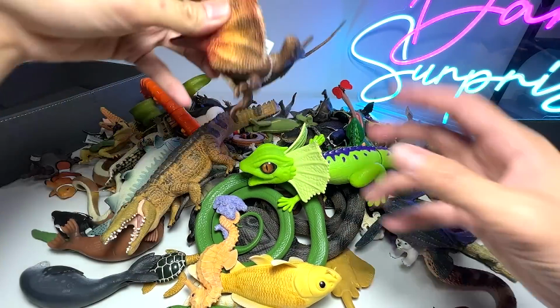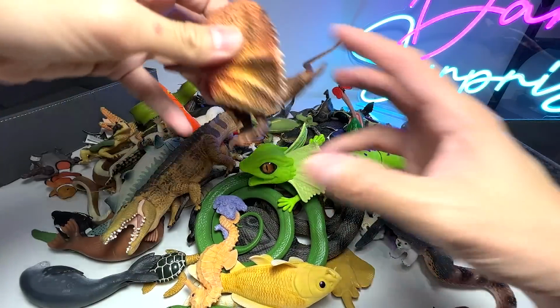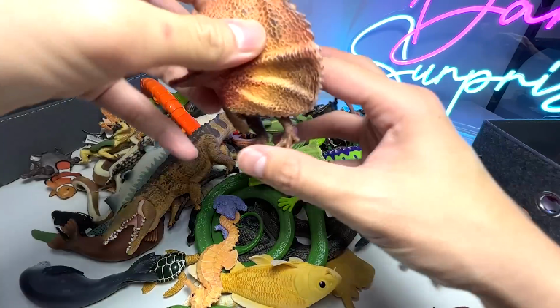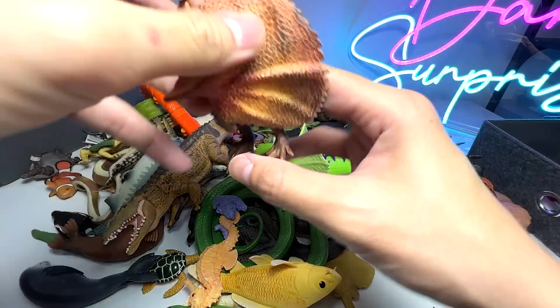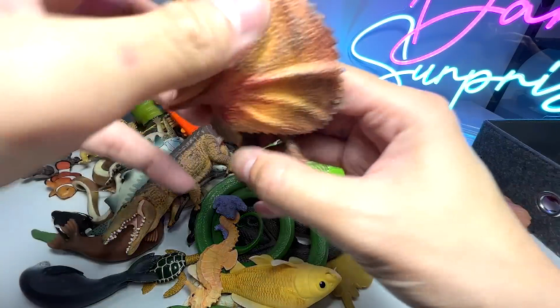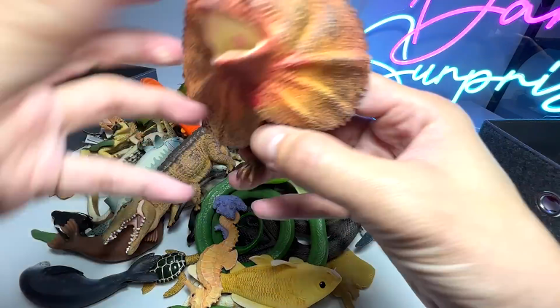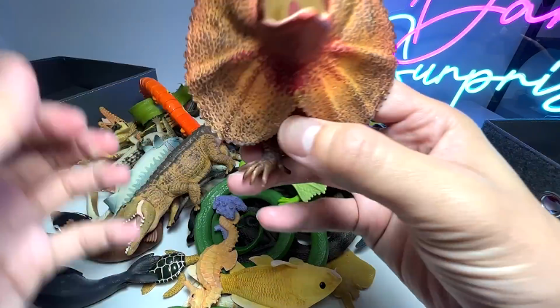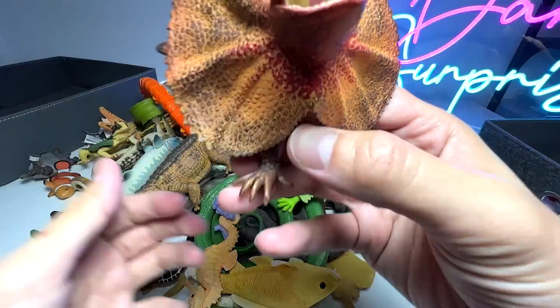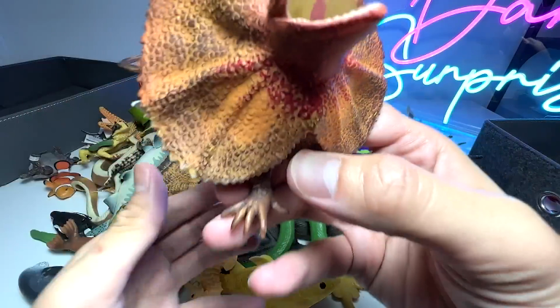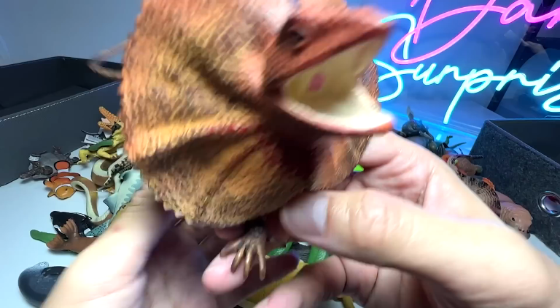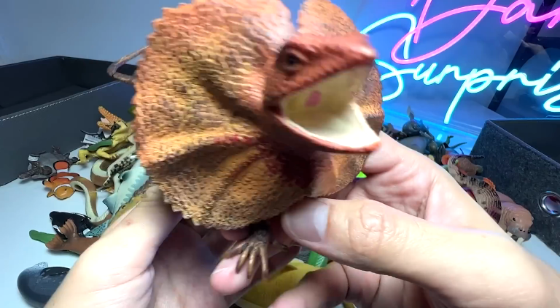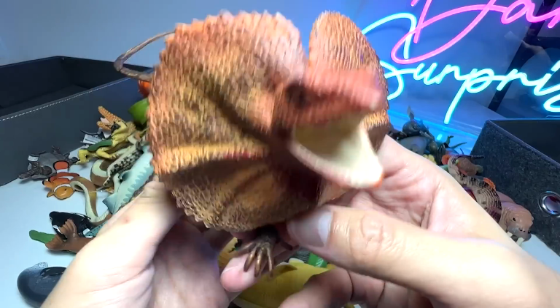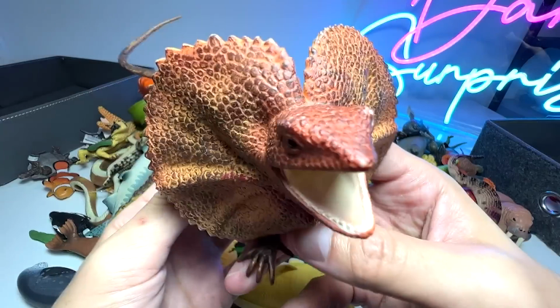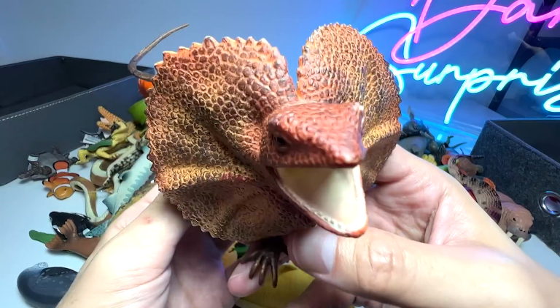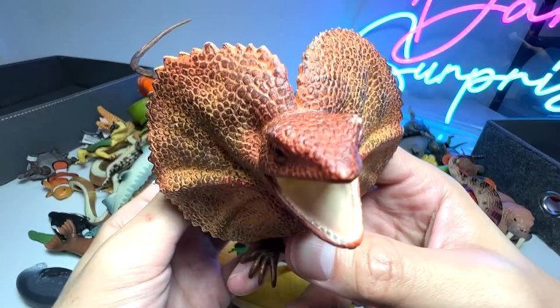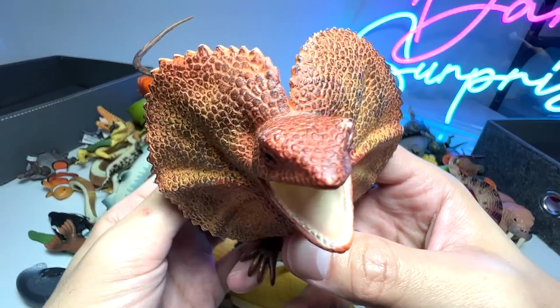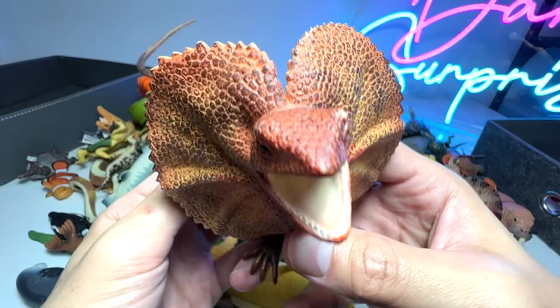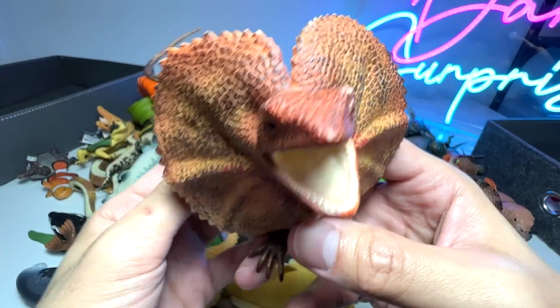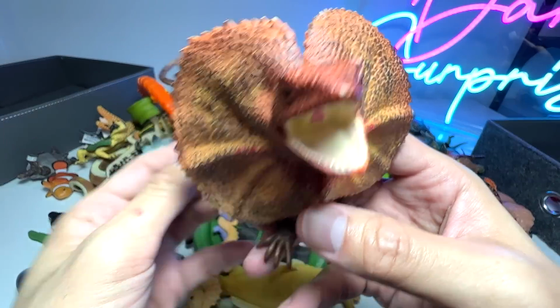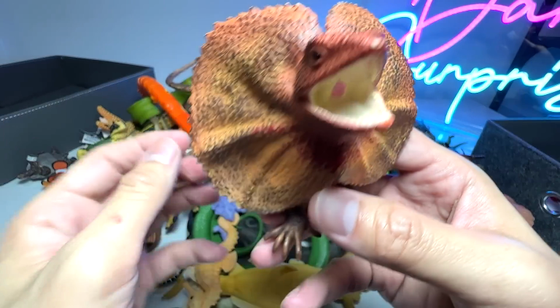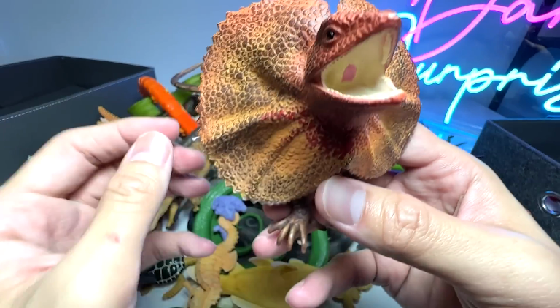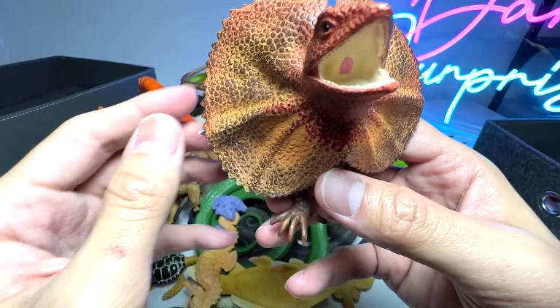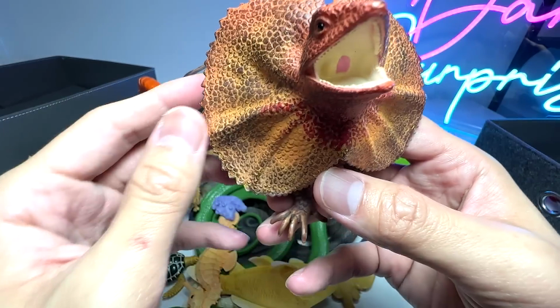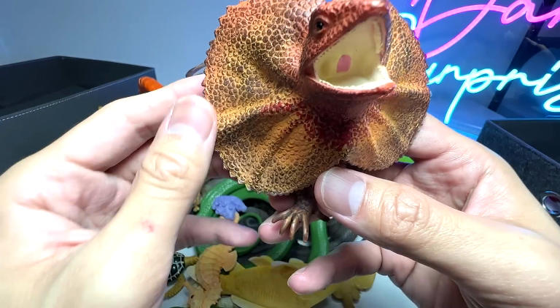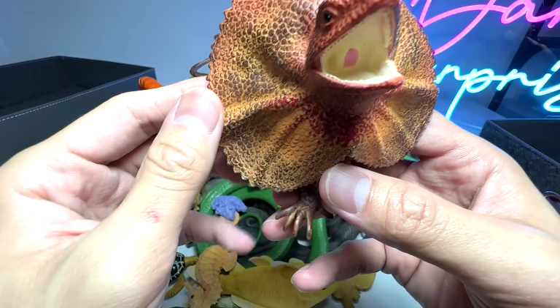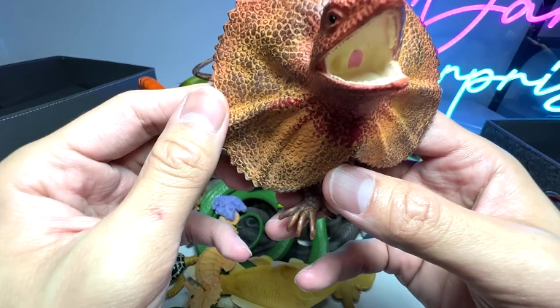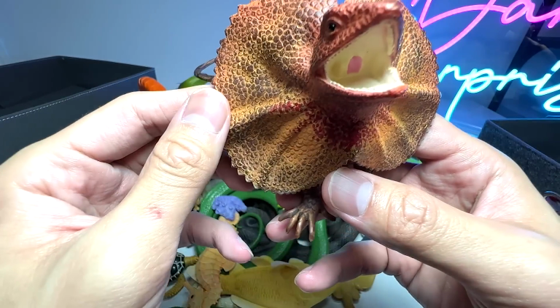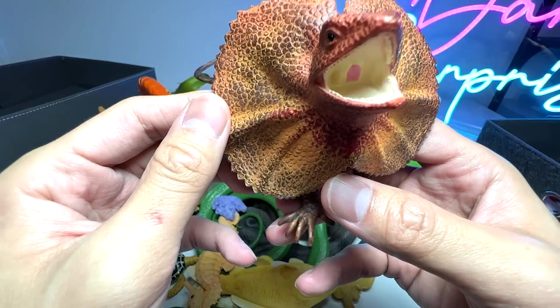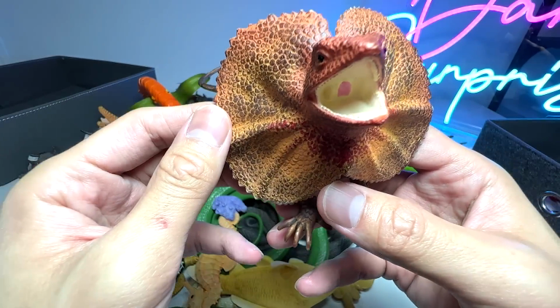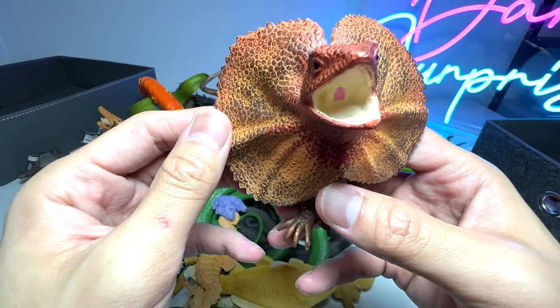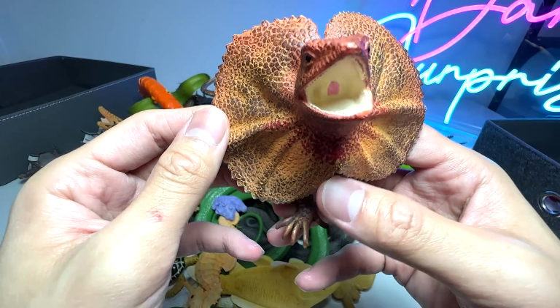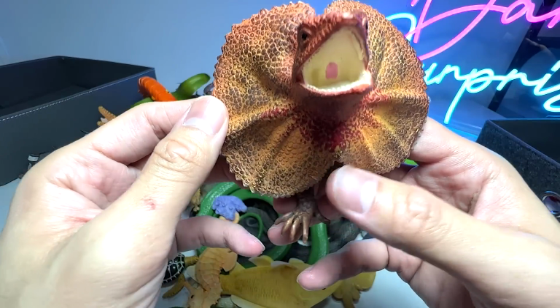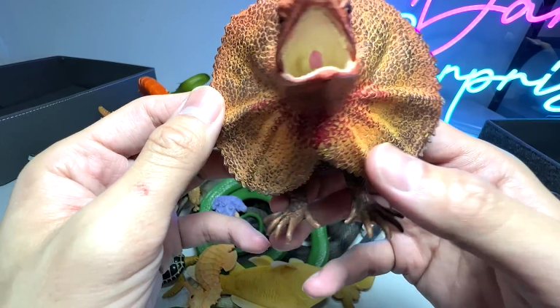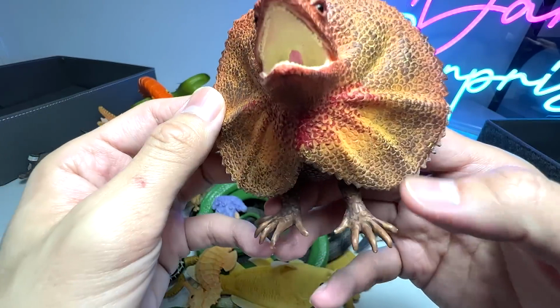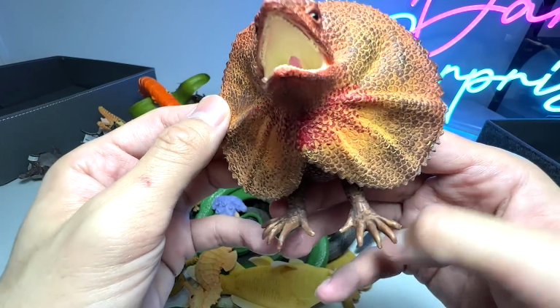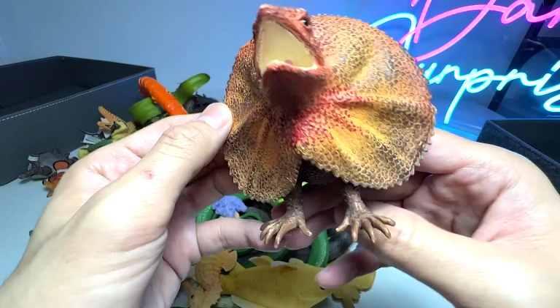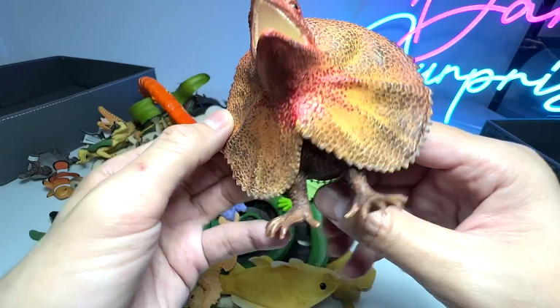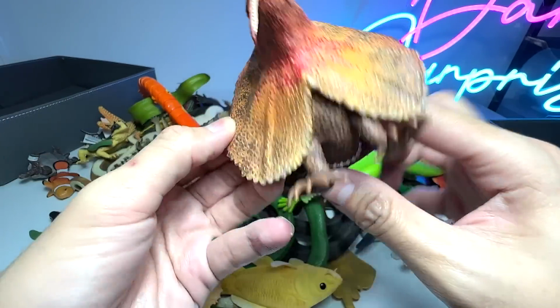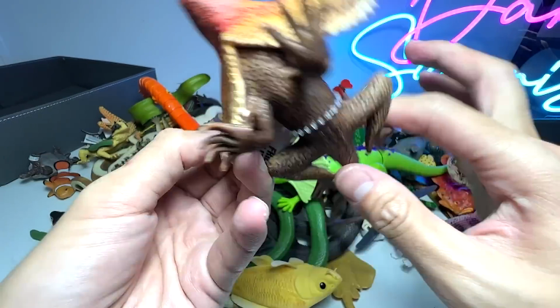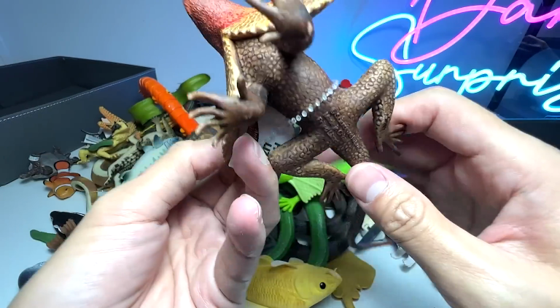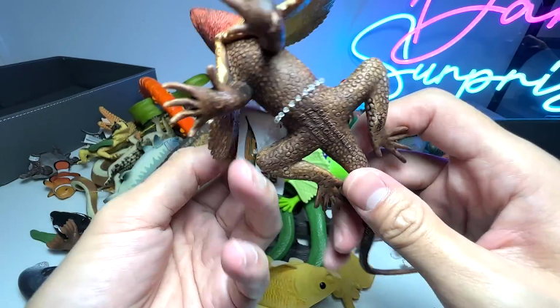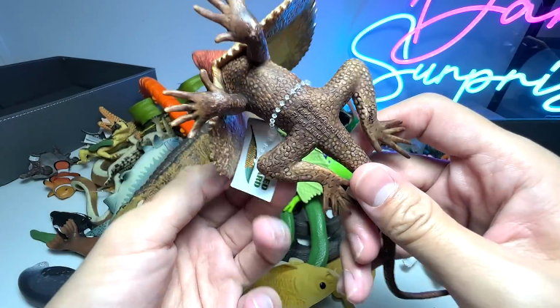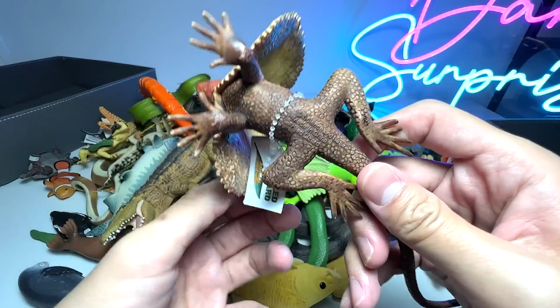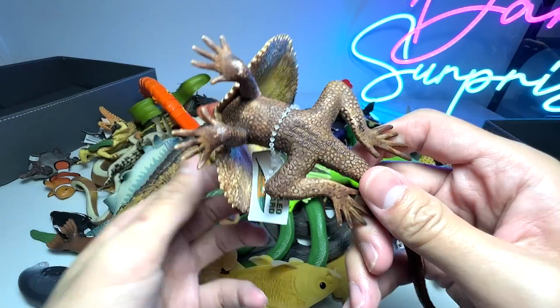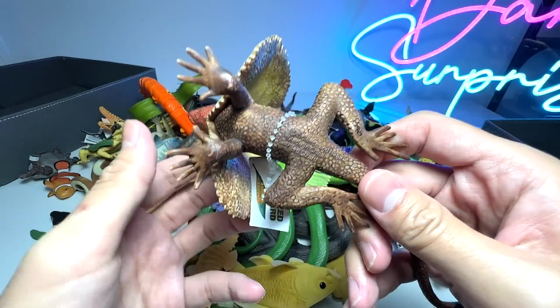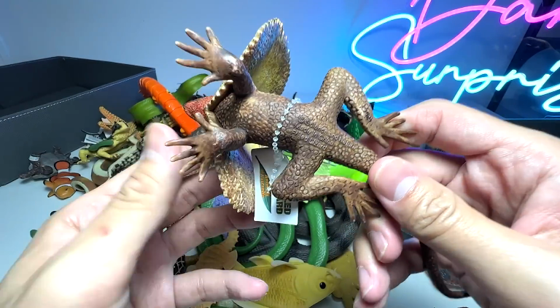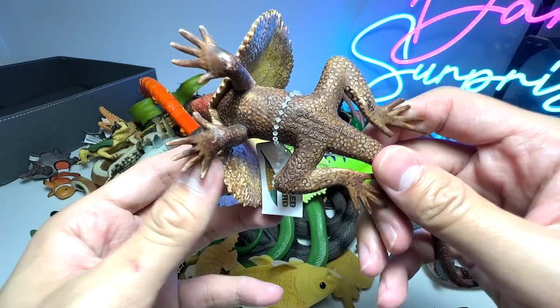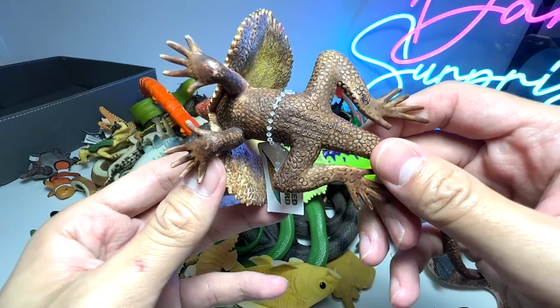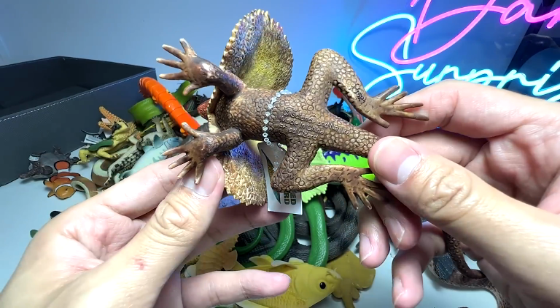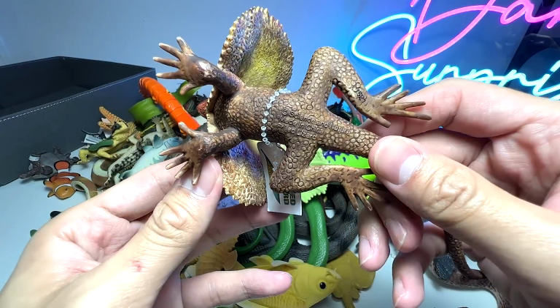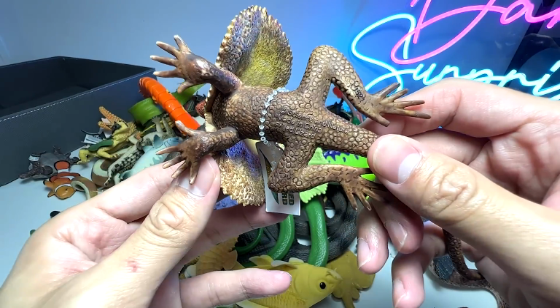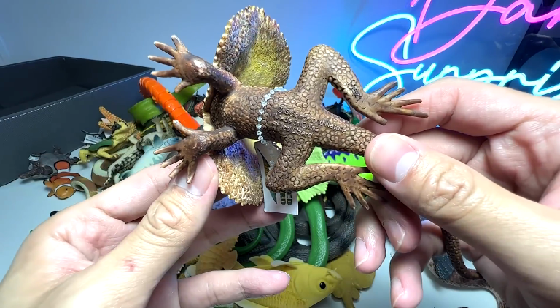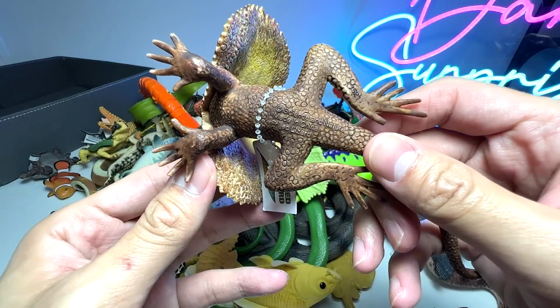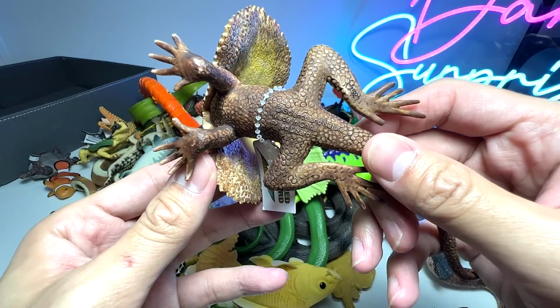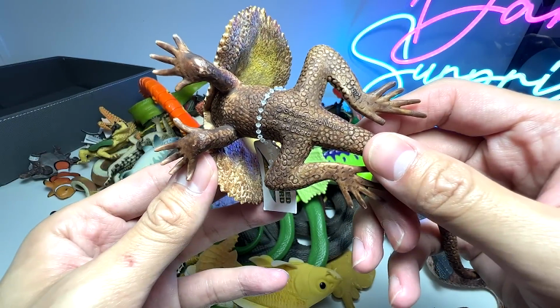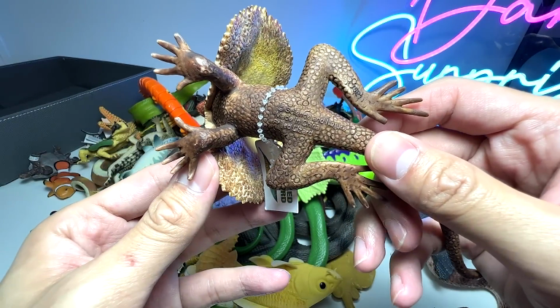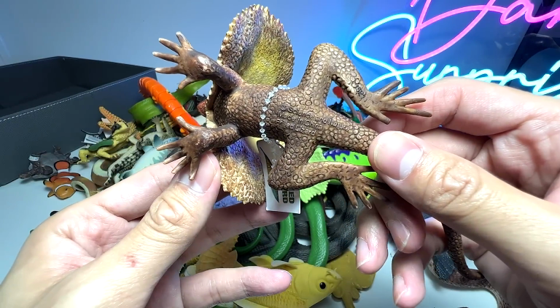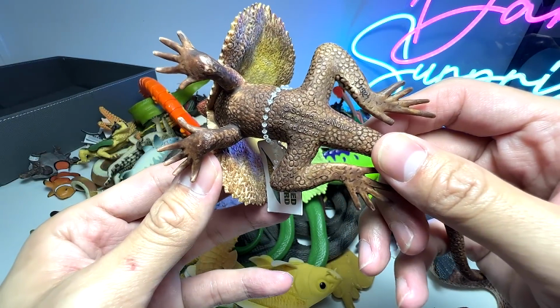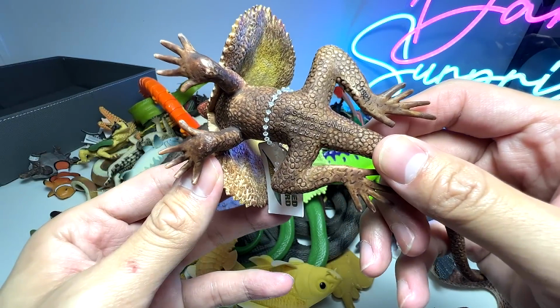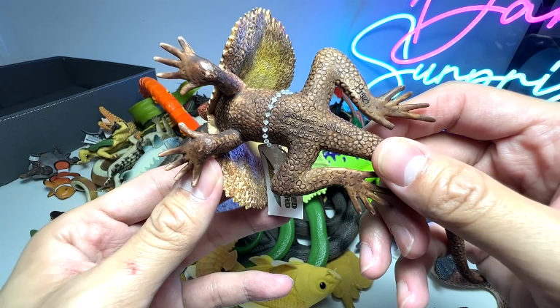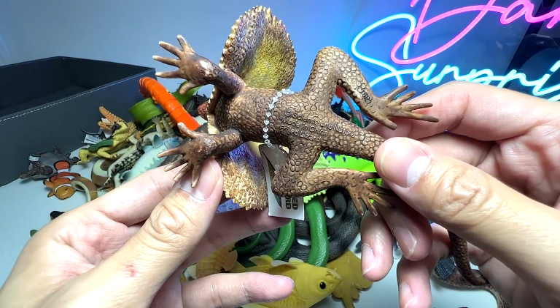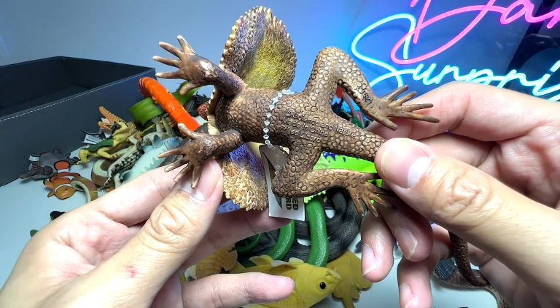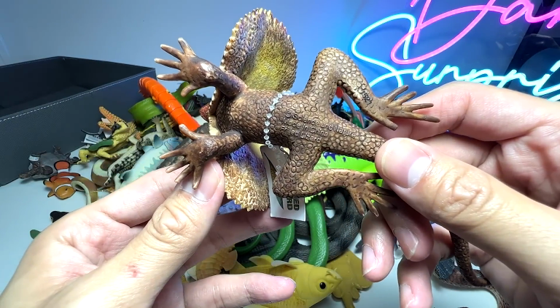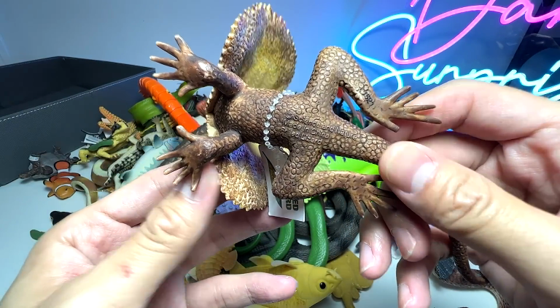Another lizard right here. And this is known as a frilled neck lizard. It's a really beautiful one.